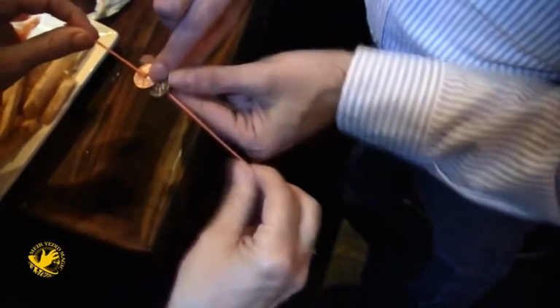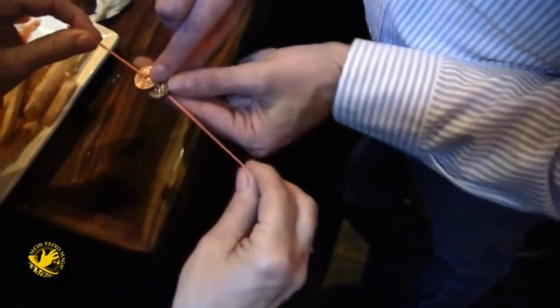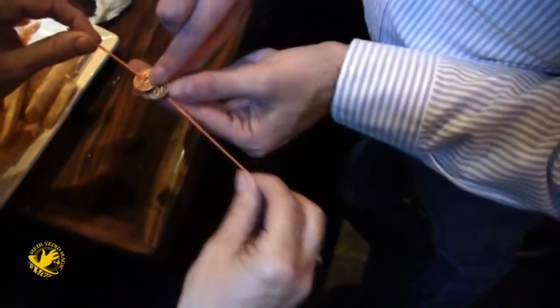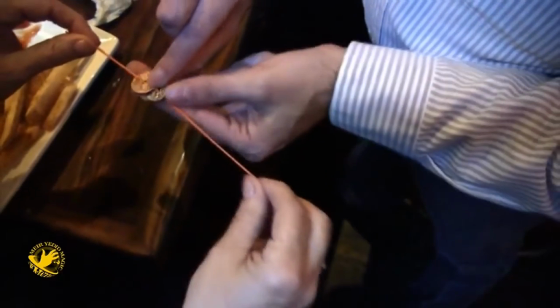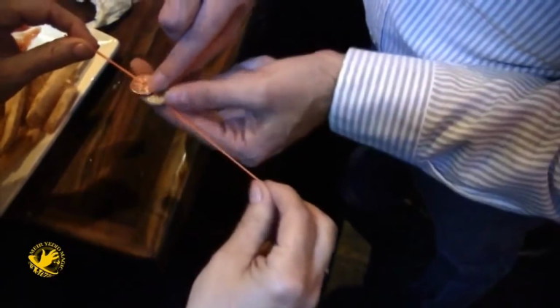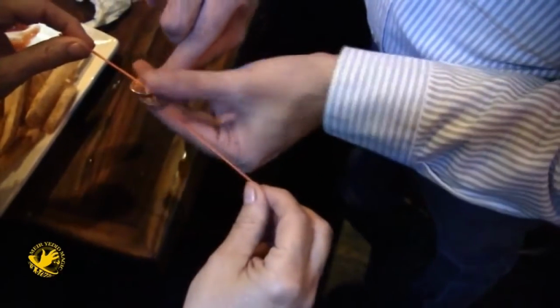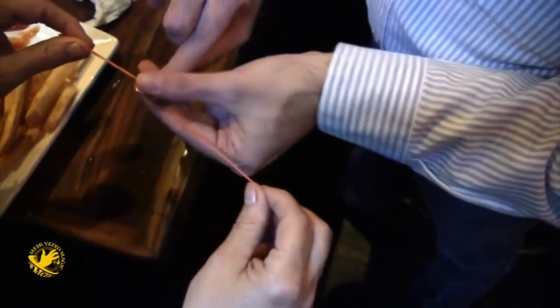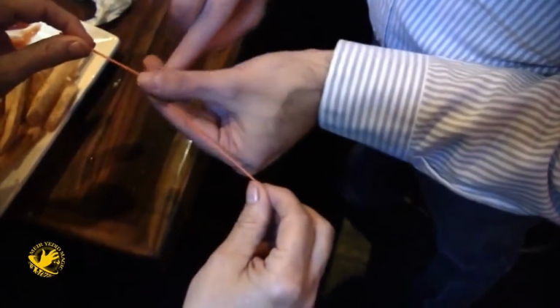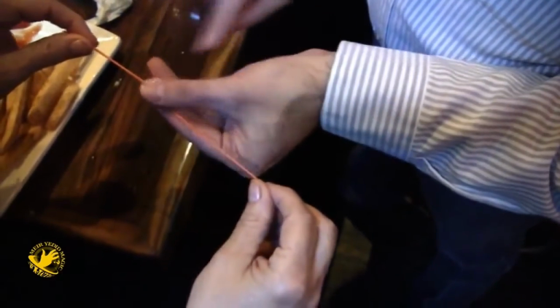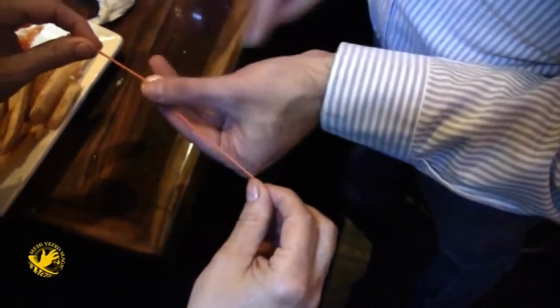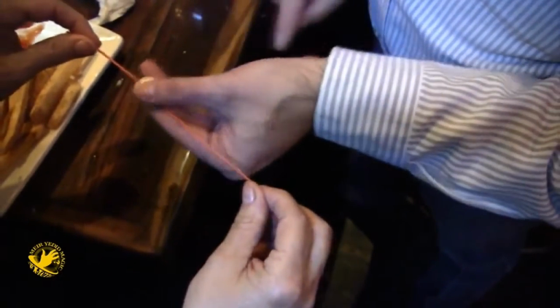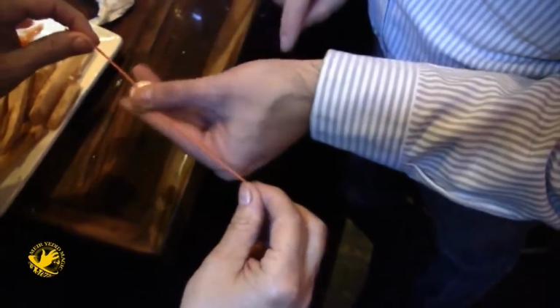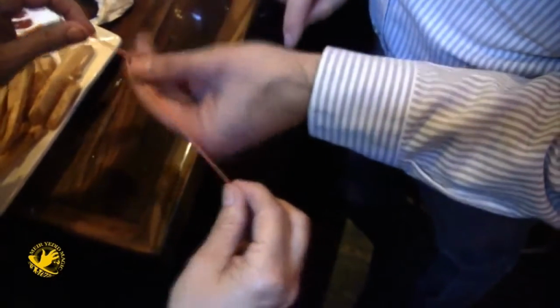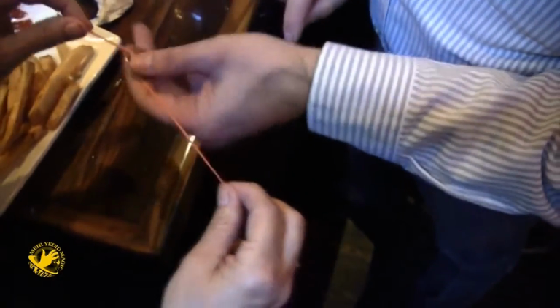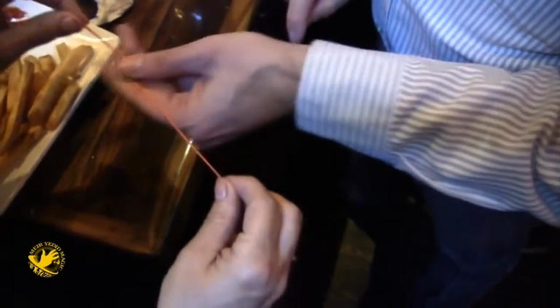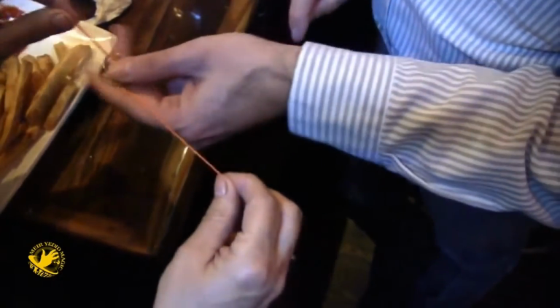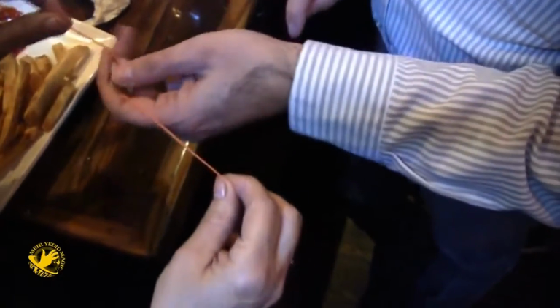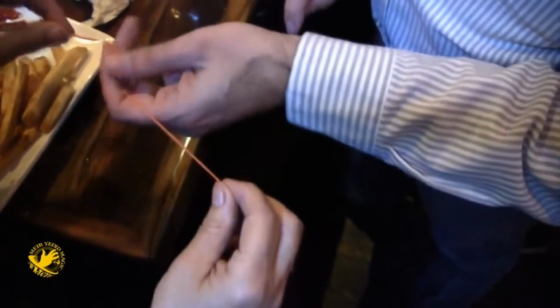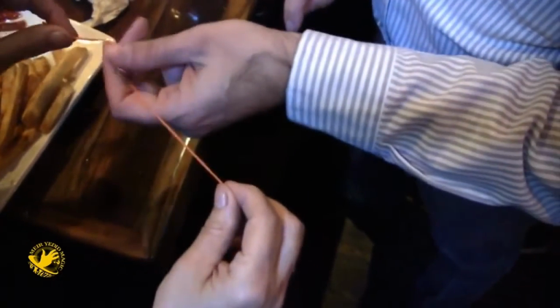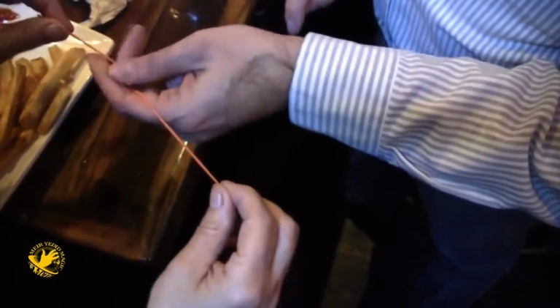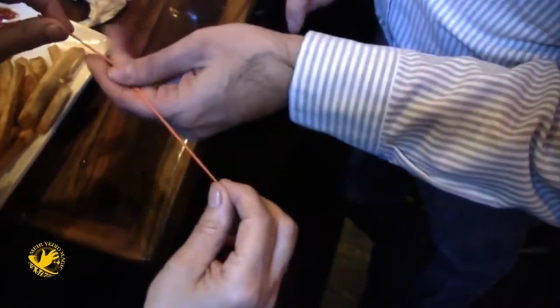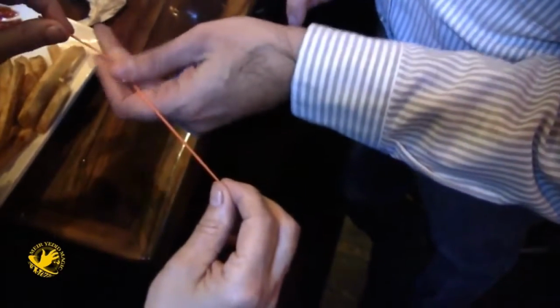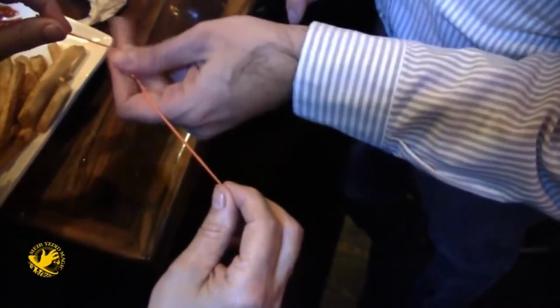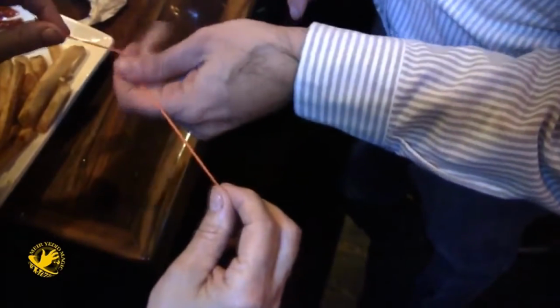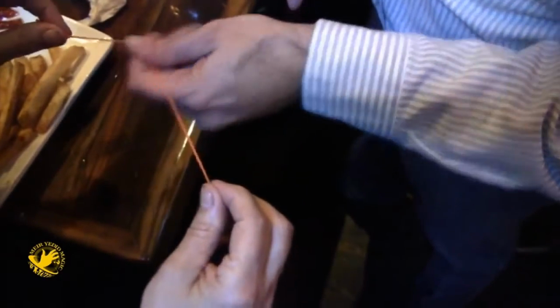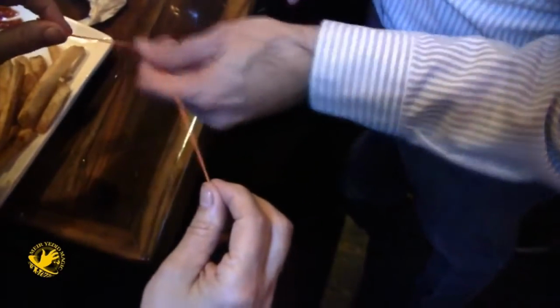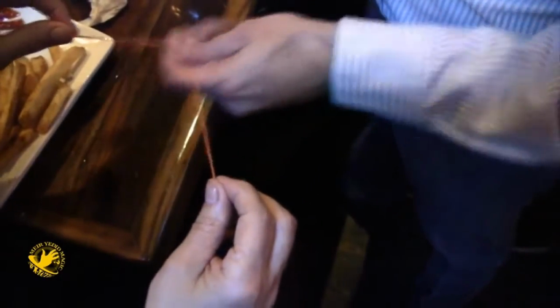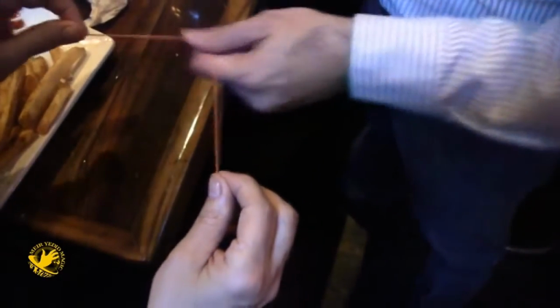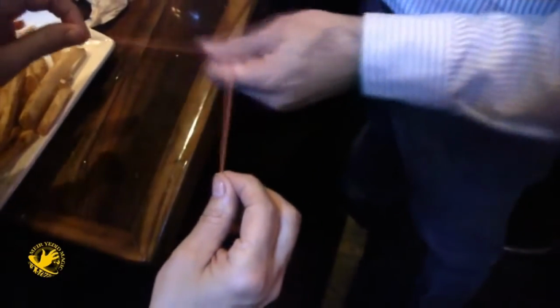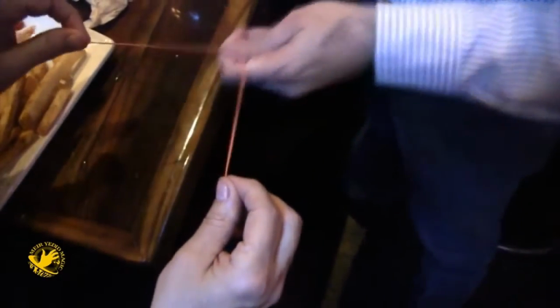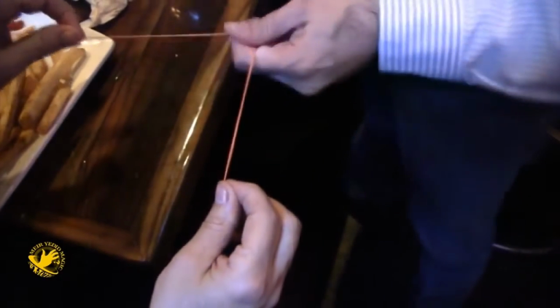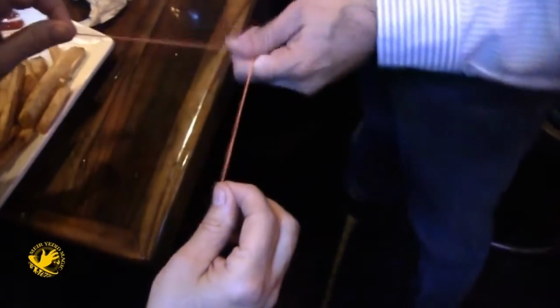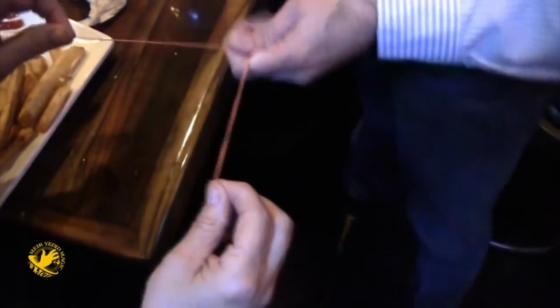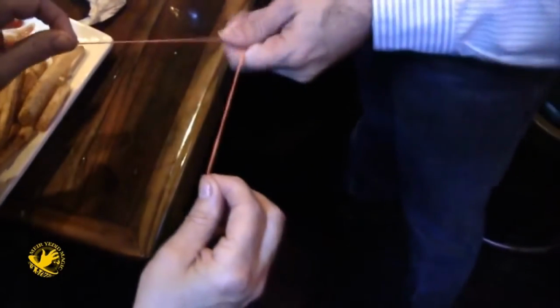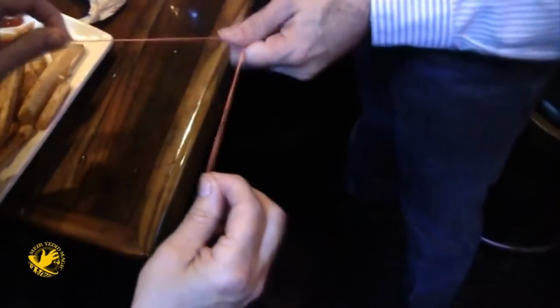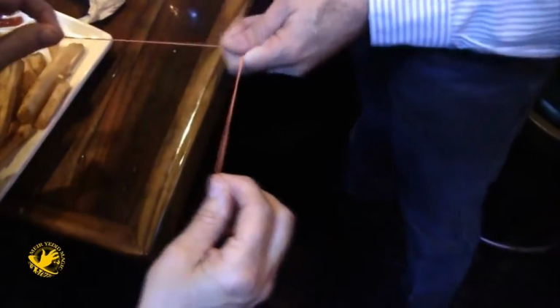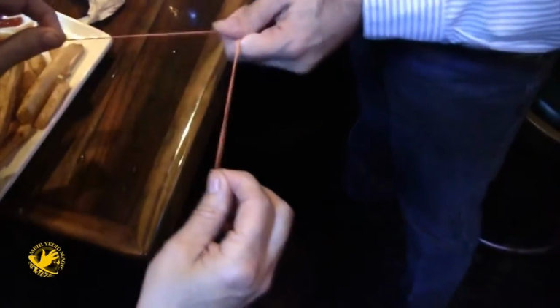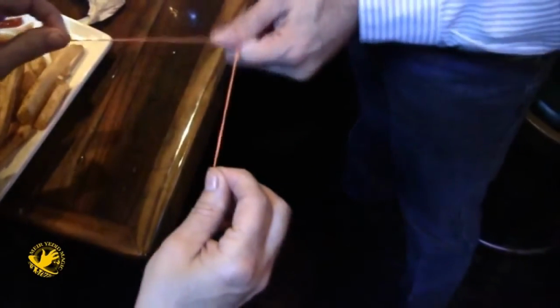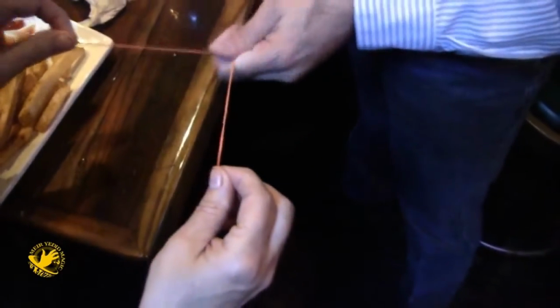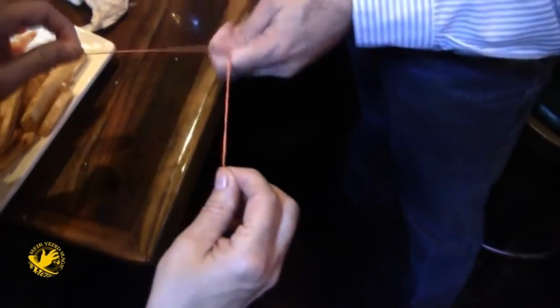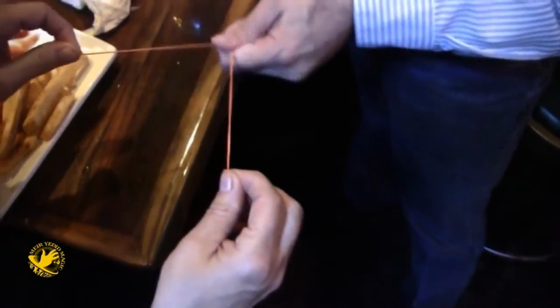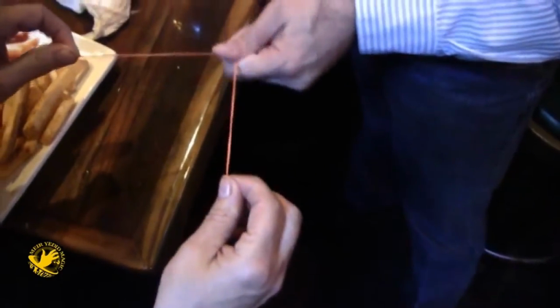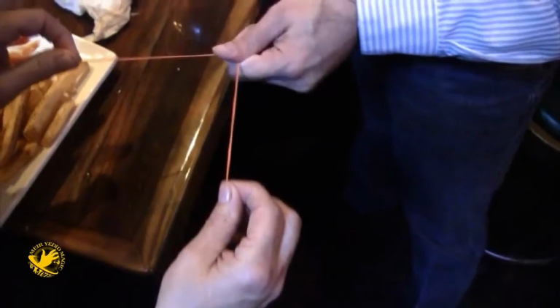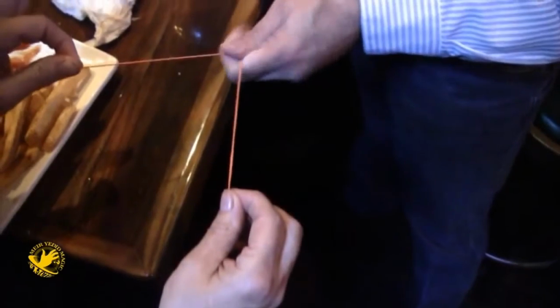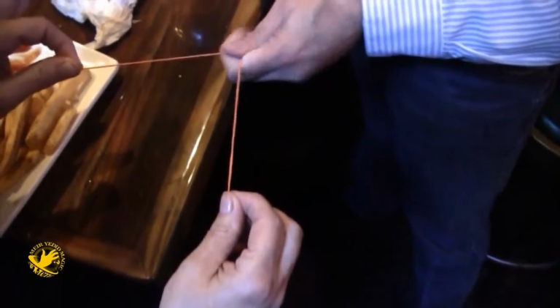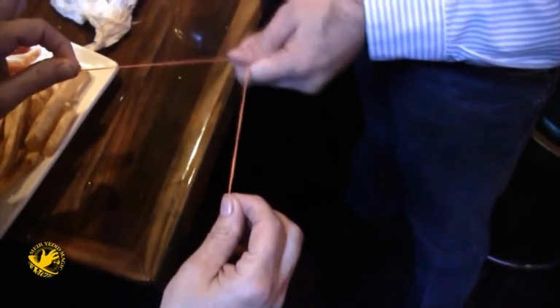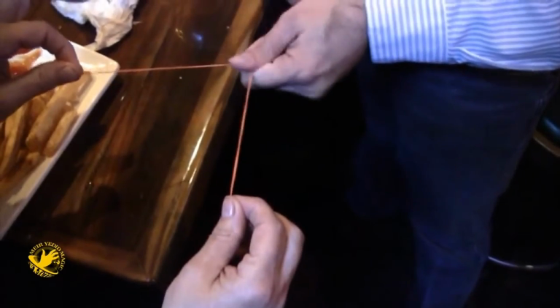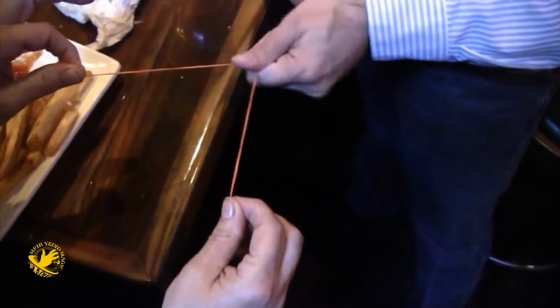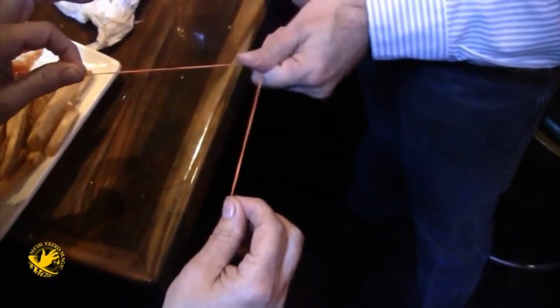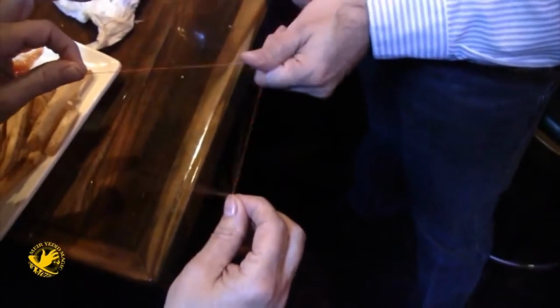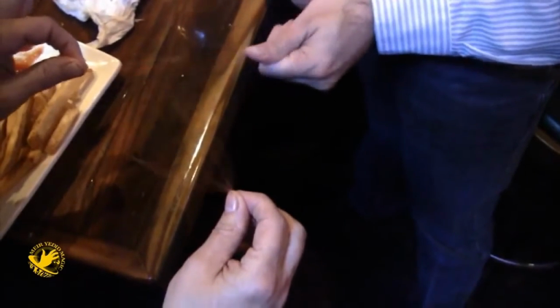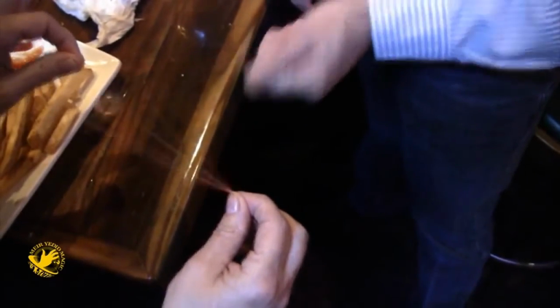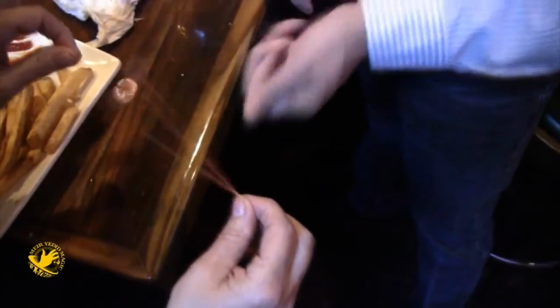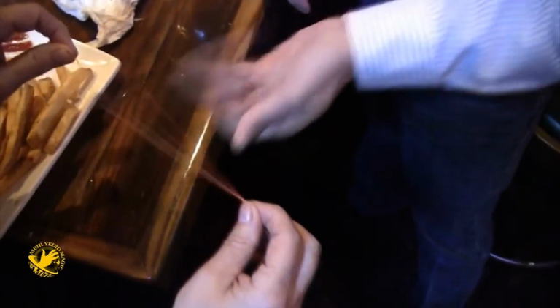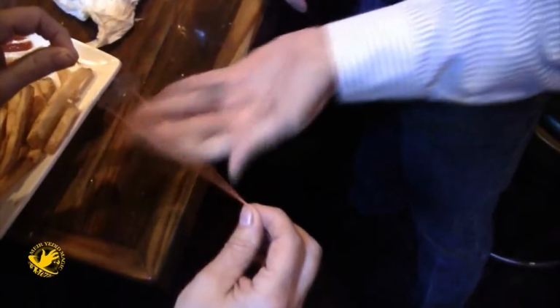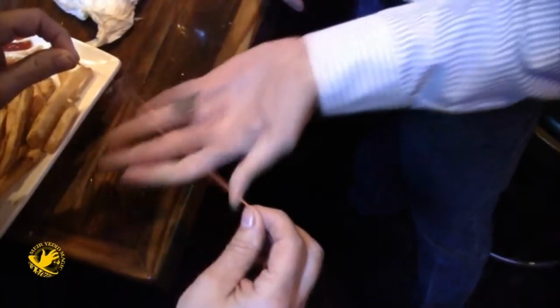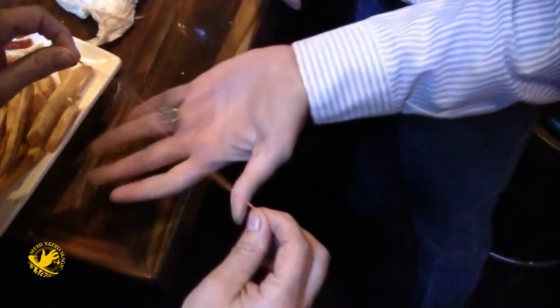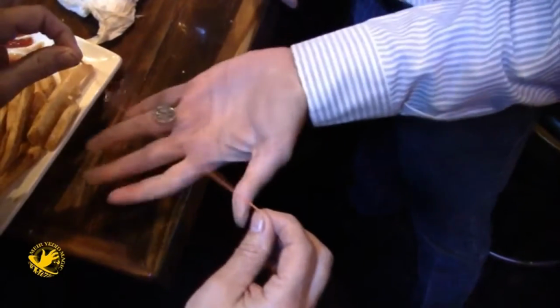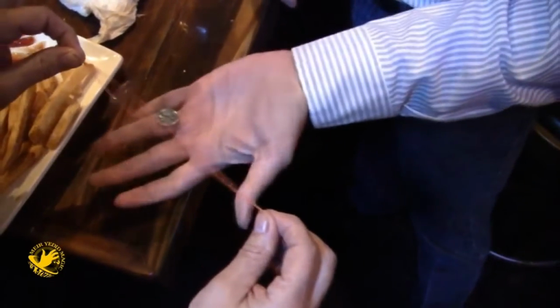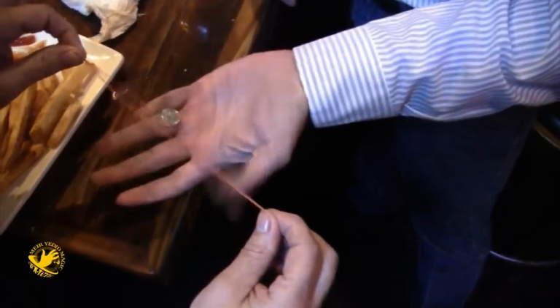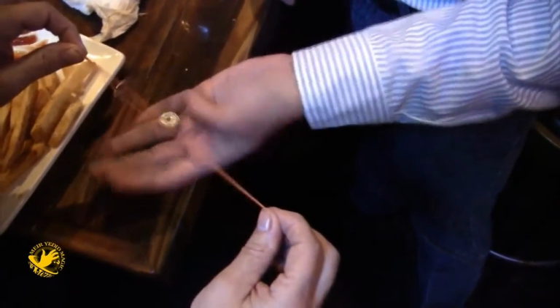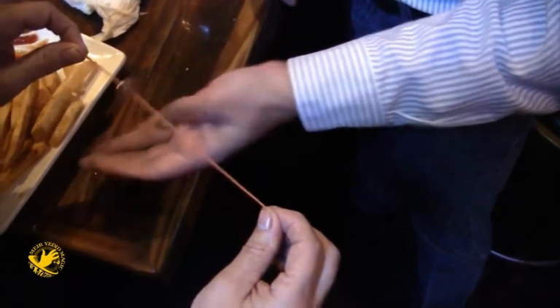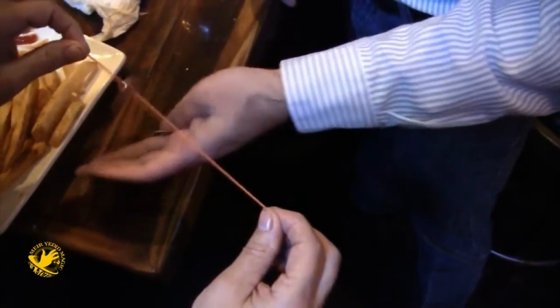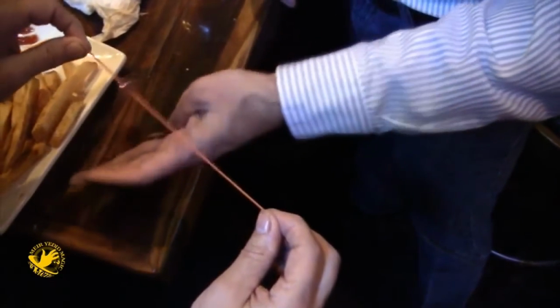Which one do you want, the dime or the penny? The dime. Watch — I'm going to try to take the dime right off of the rubber band.